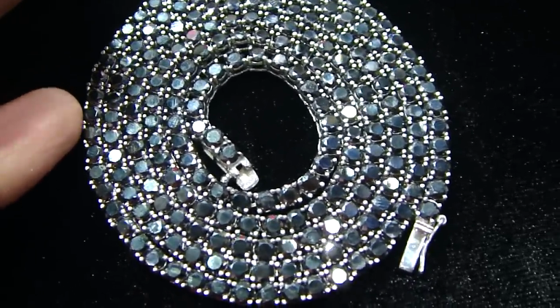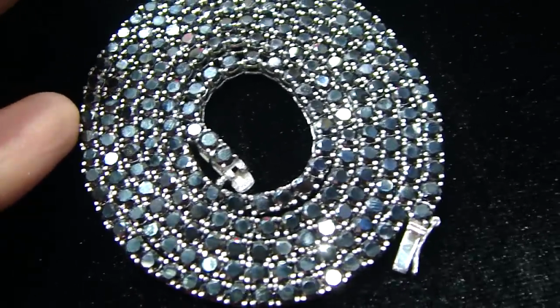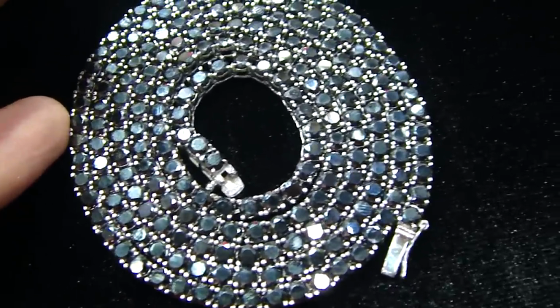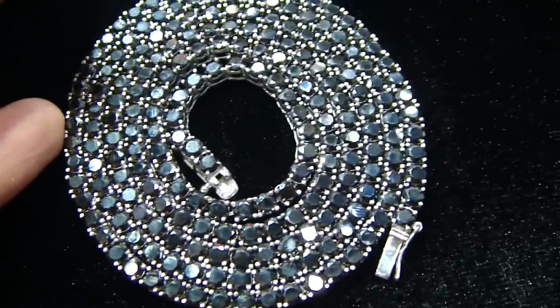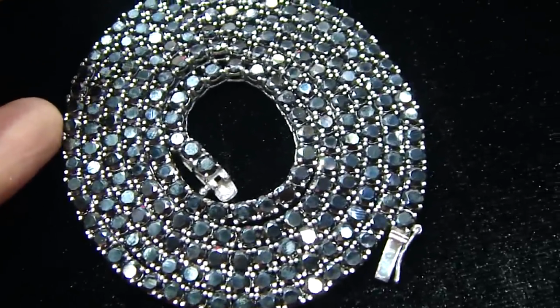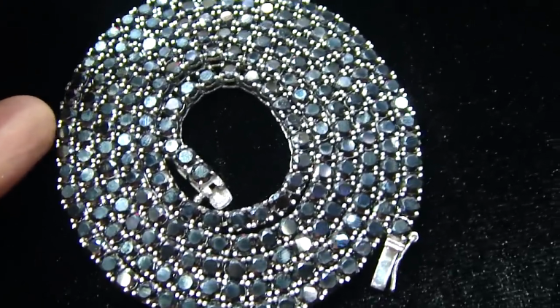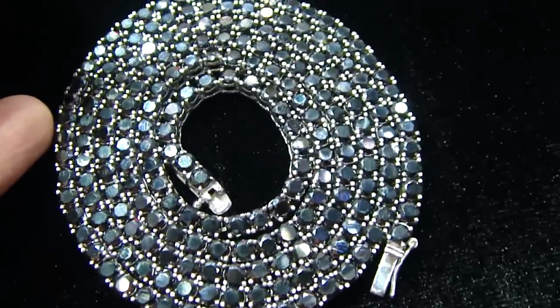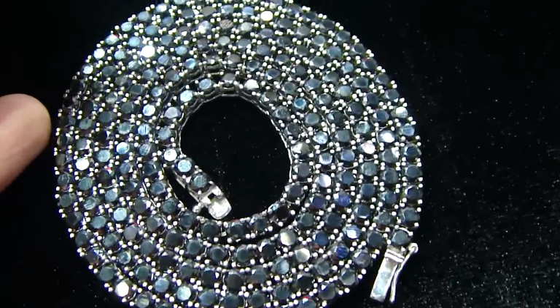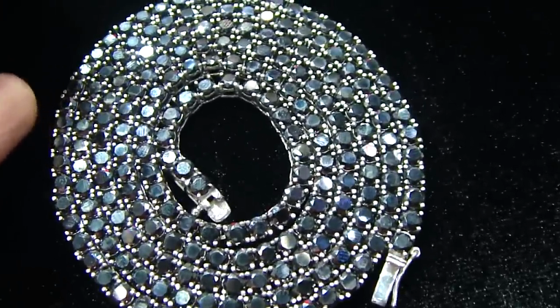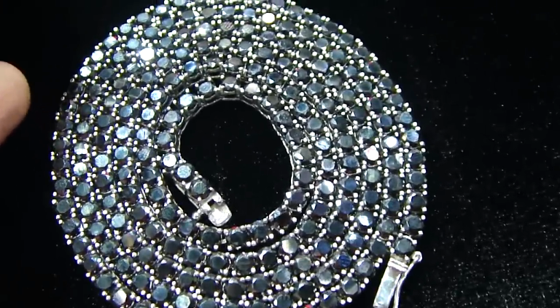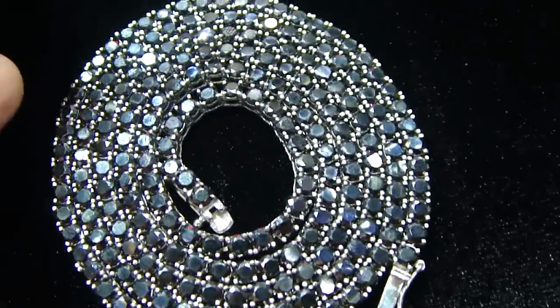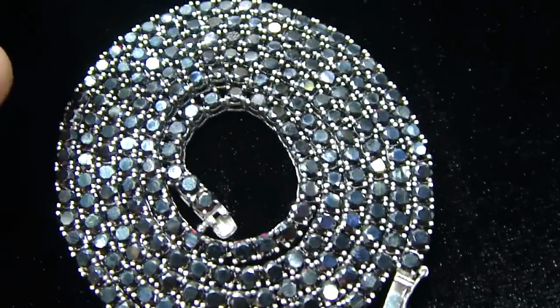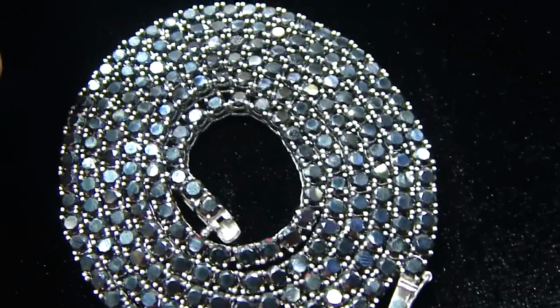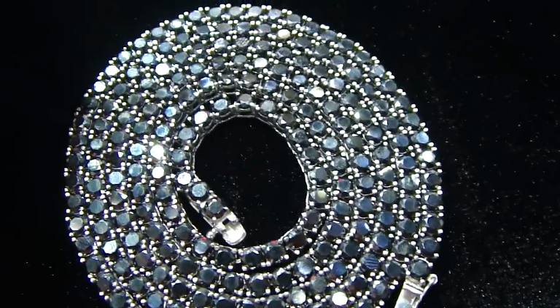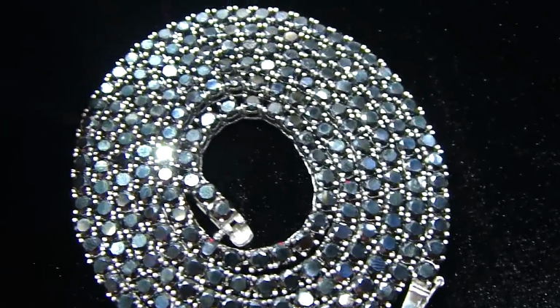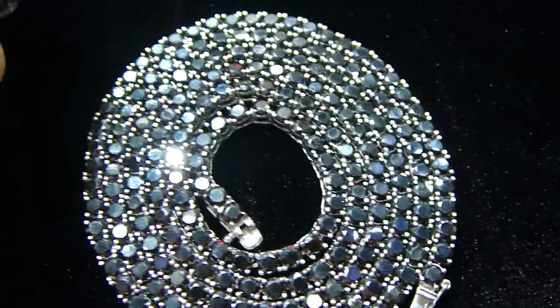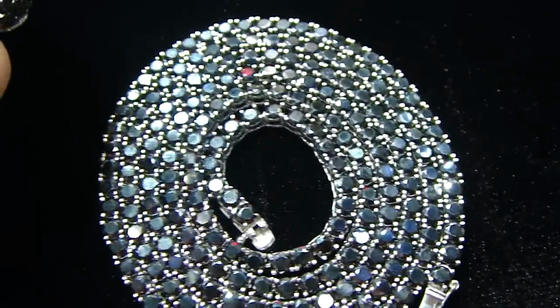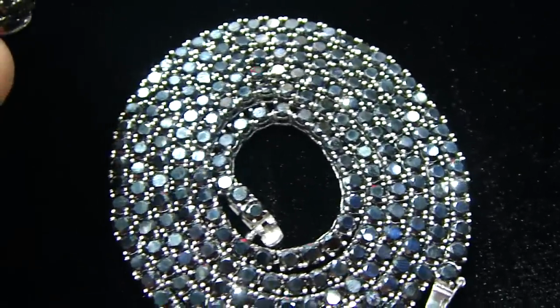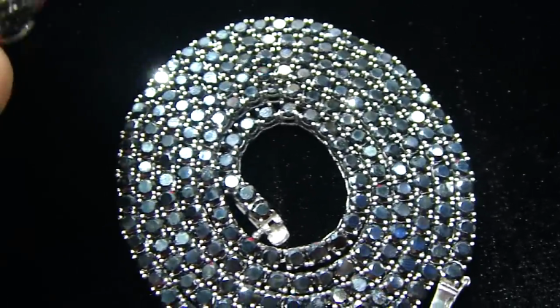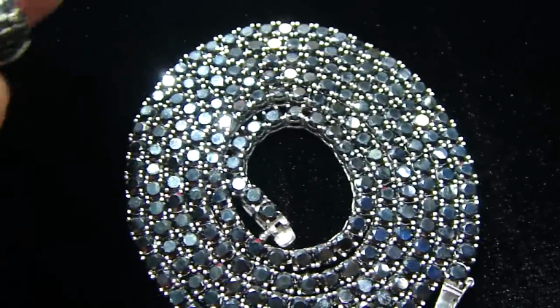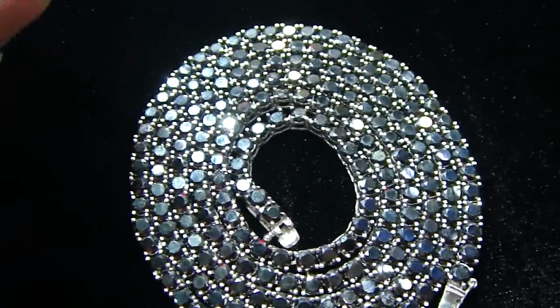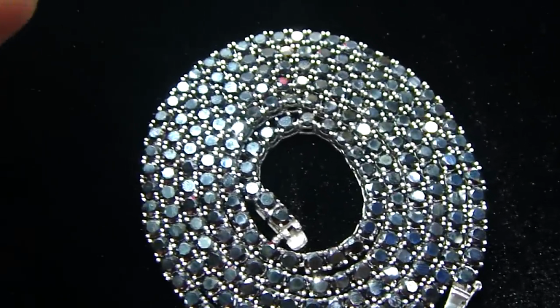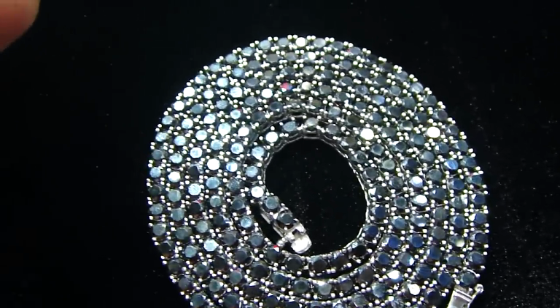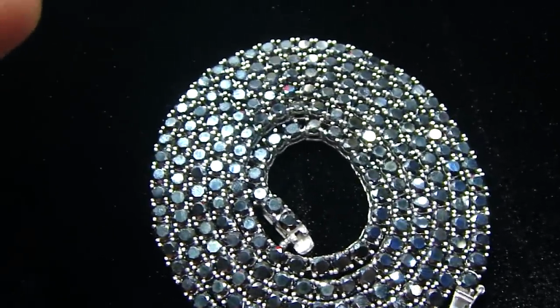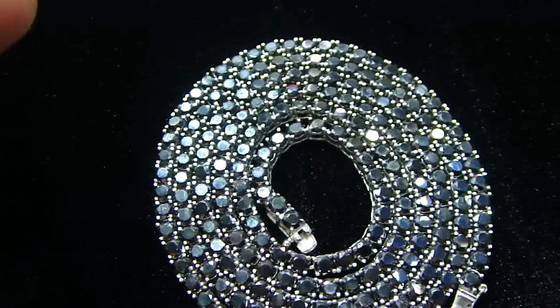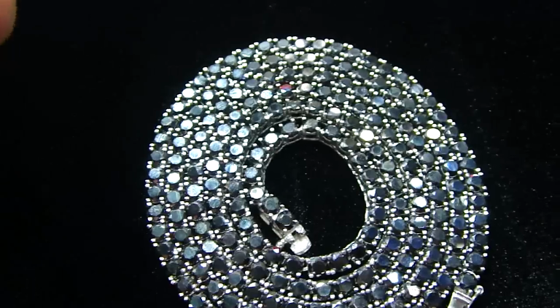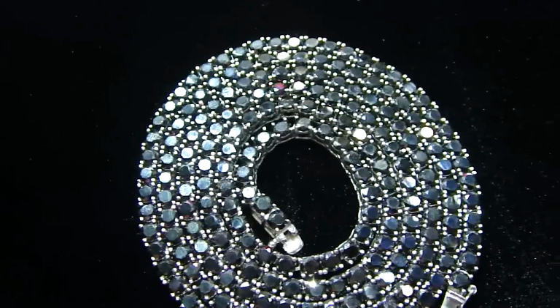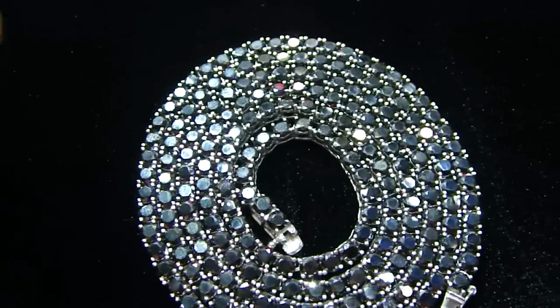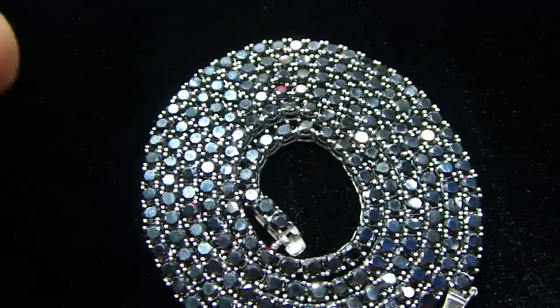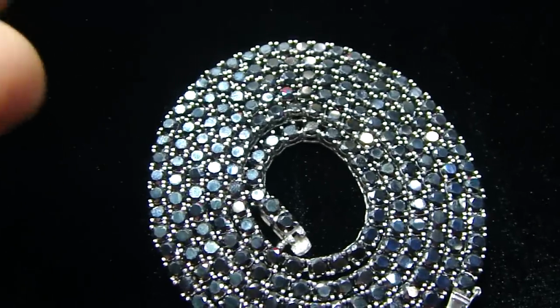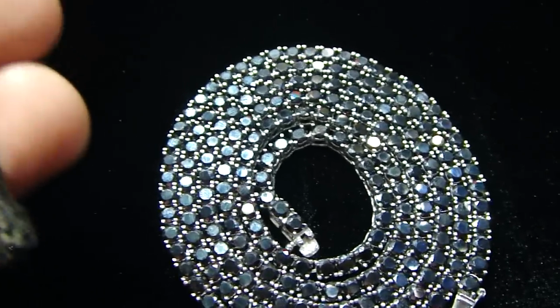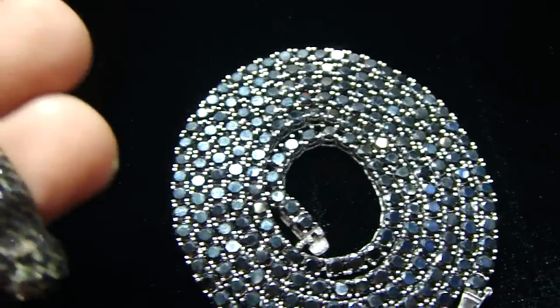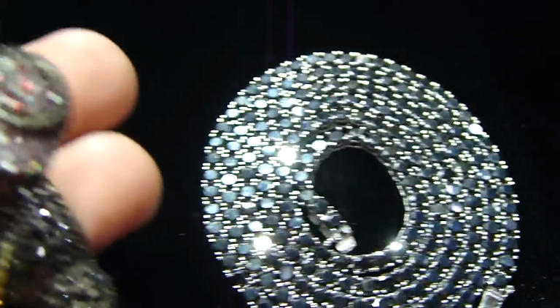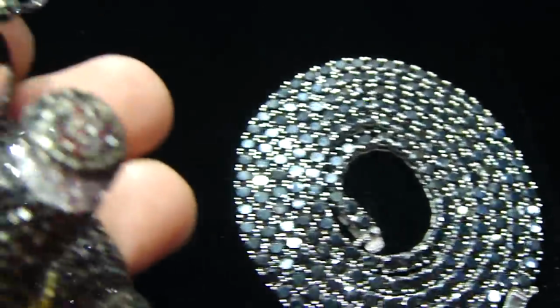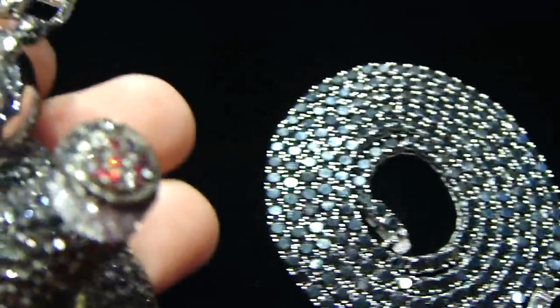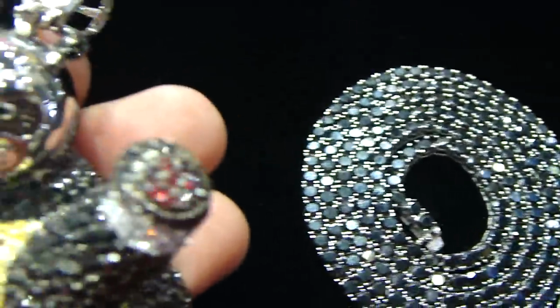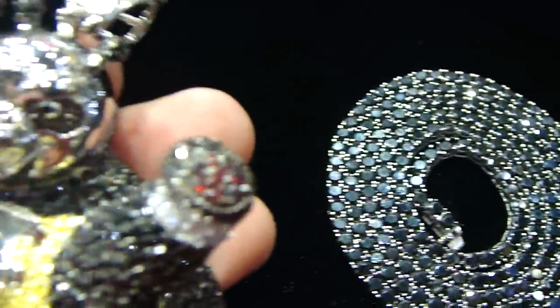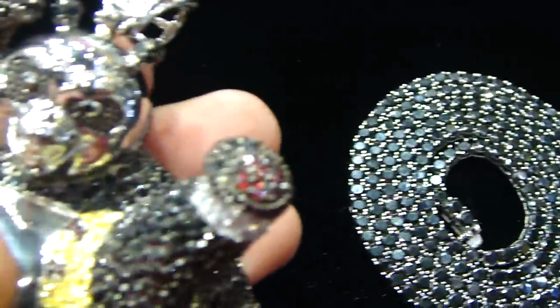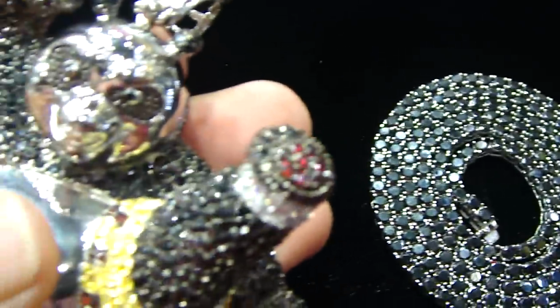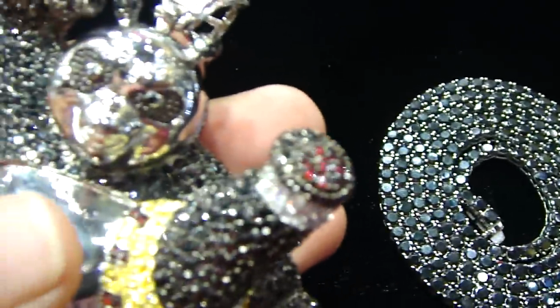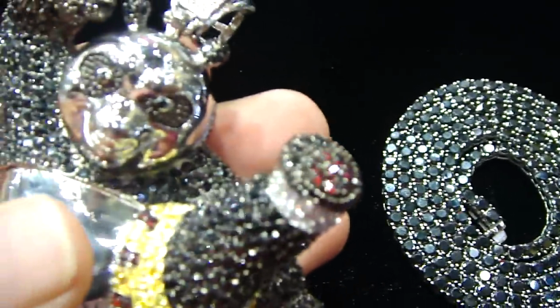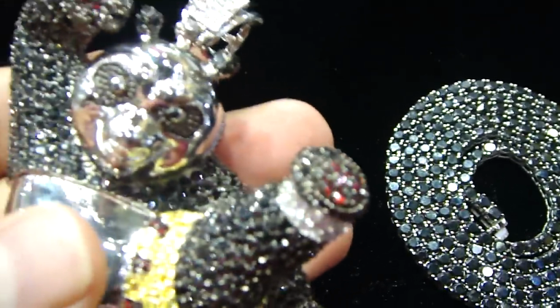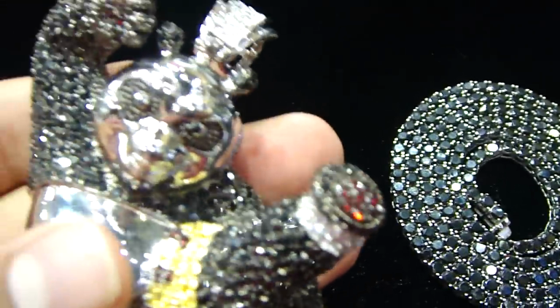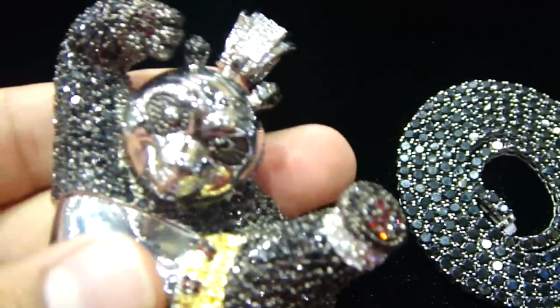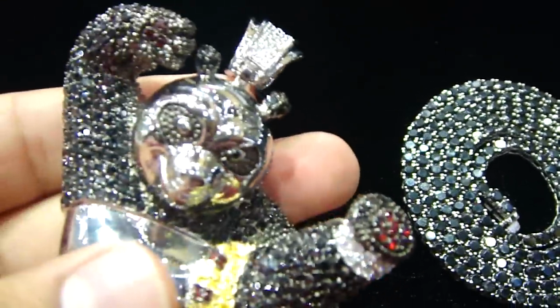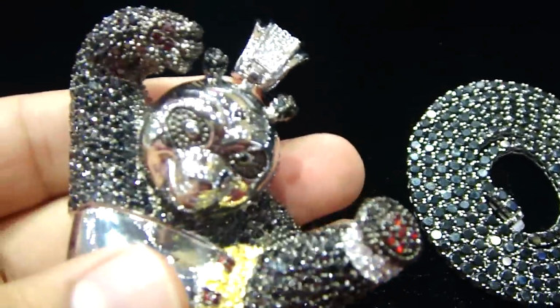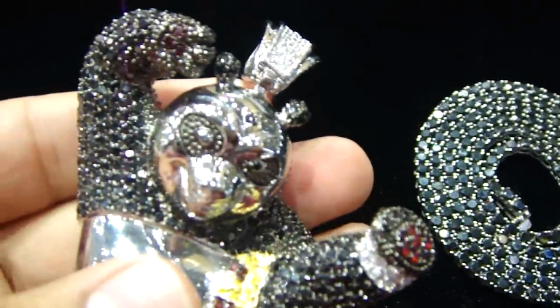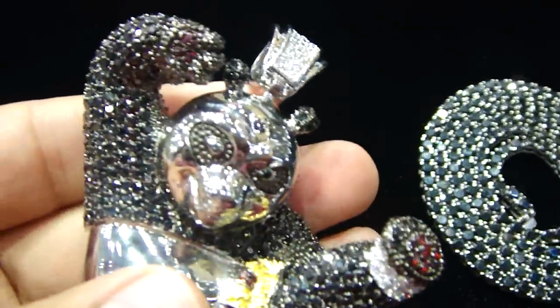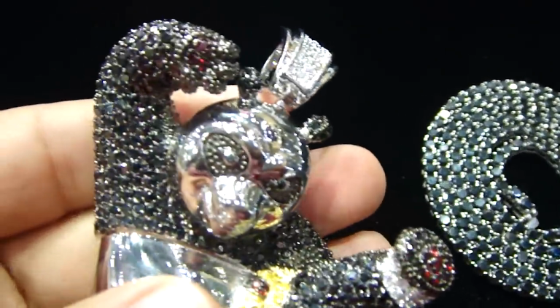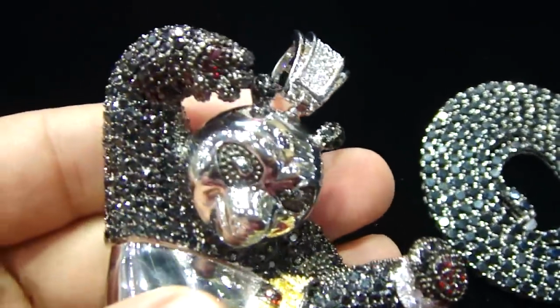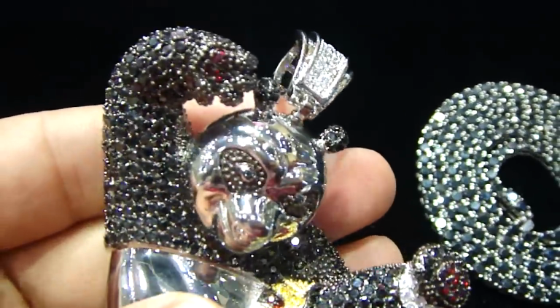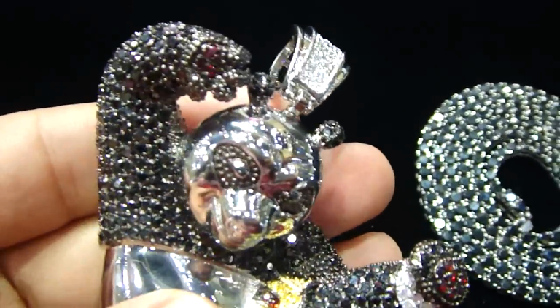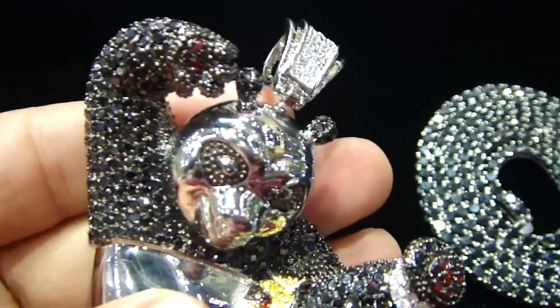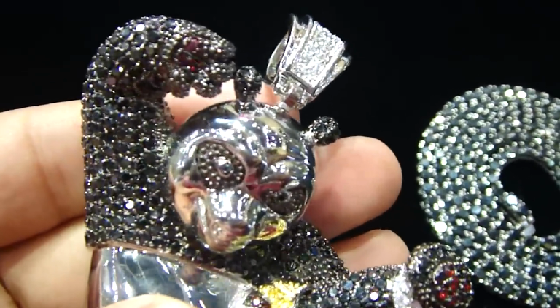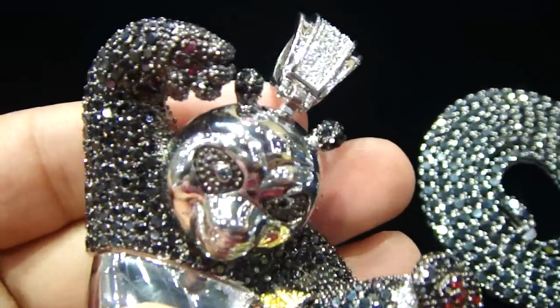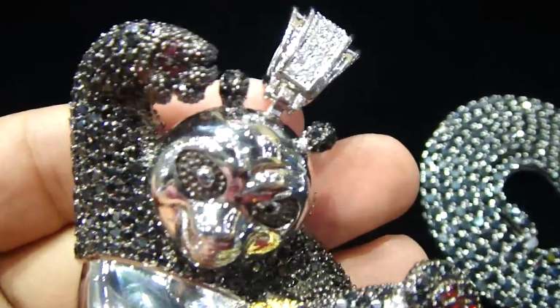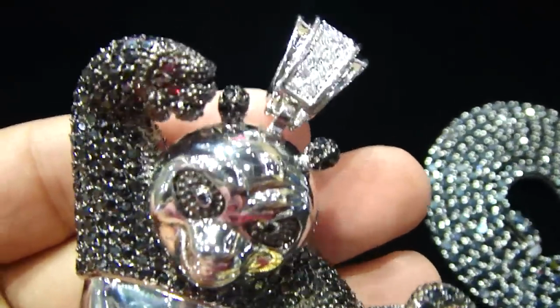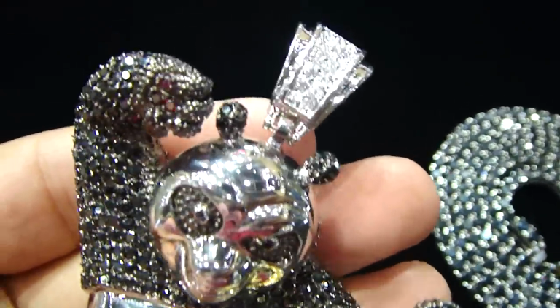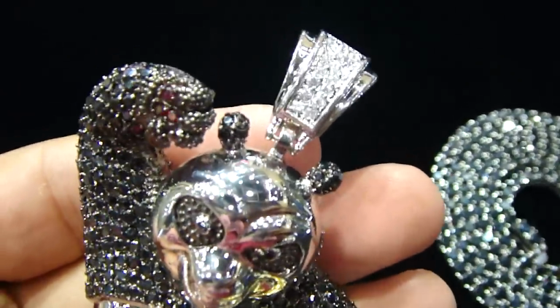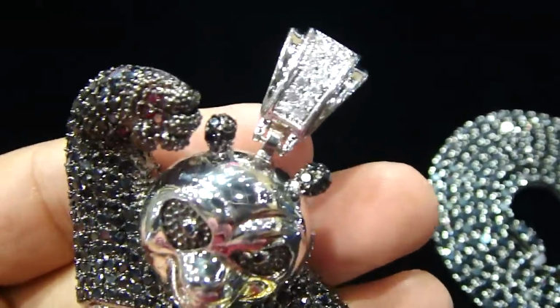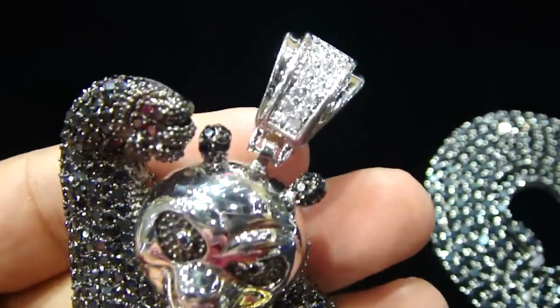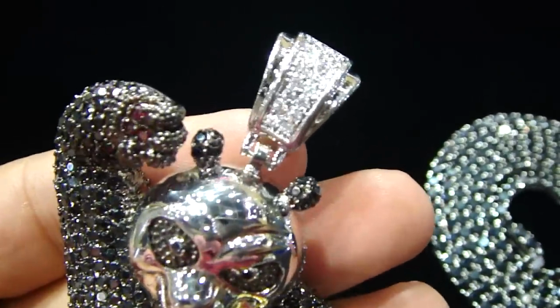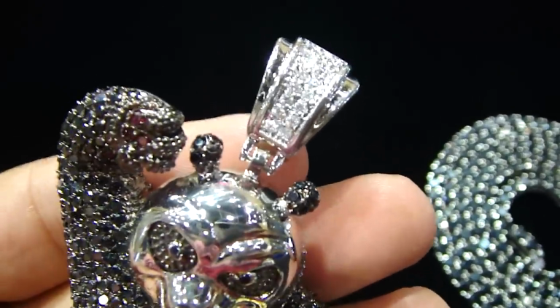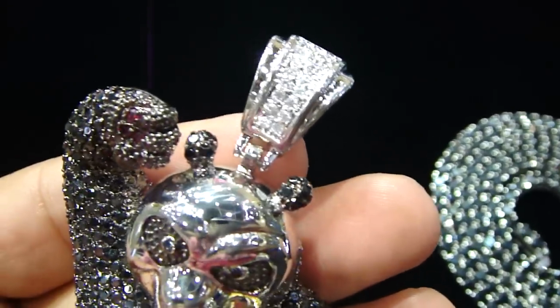The necklace is real stainless steel too, so if you shower with the necklace, swim with it, it will never change color.